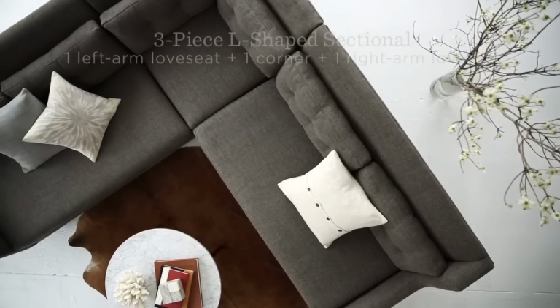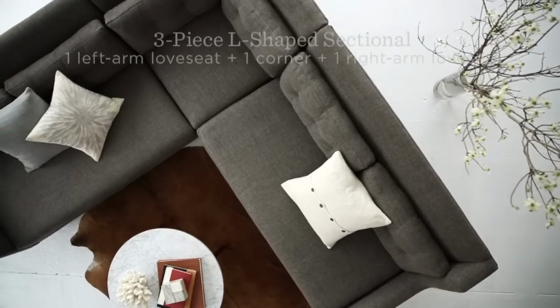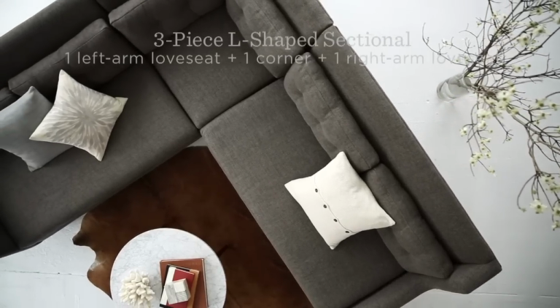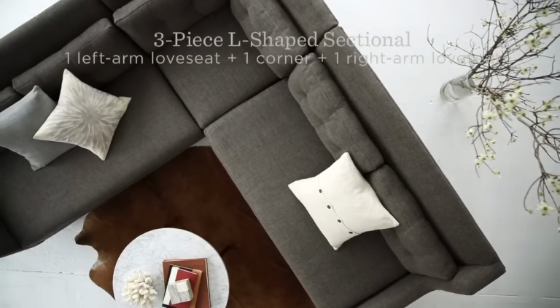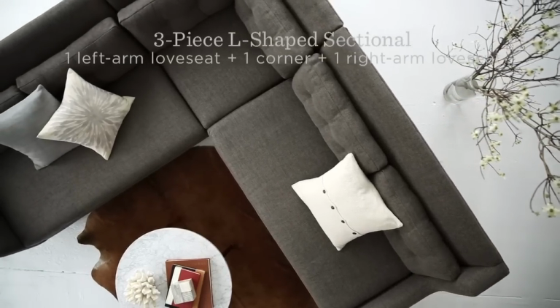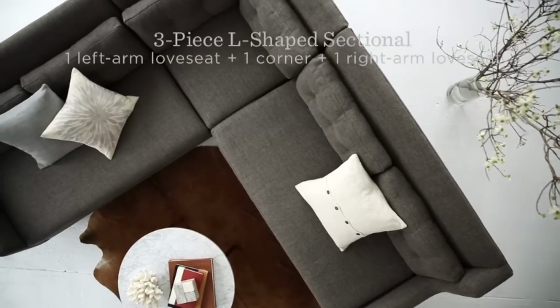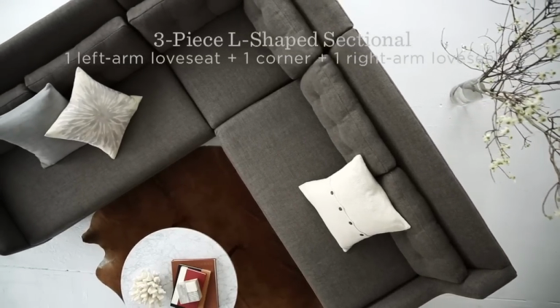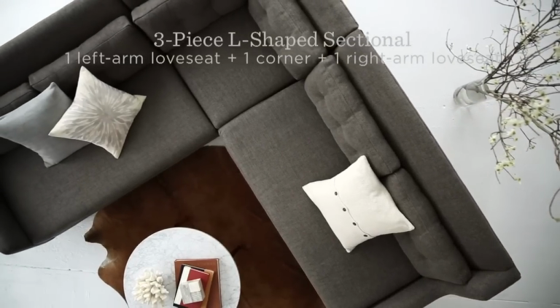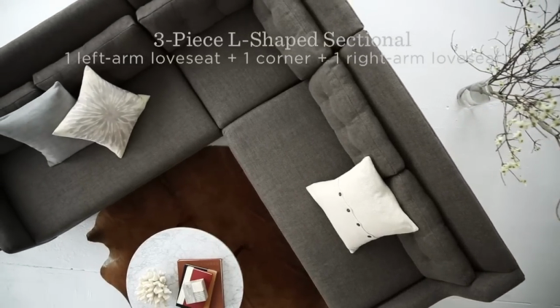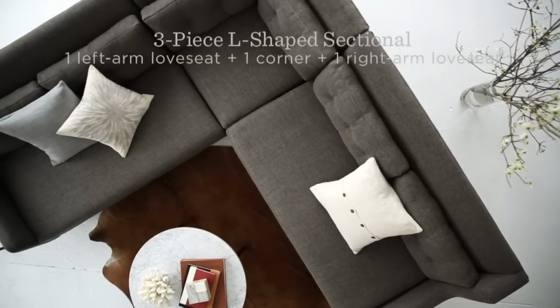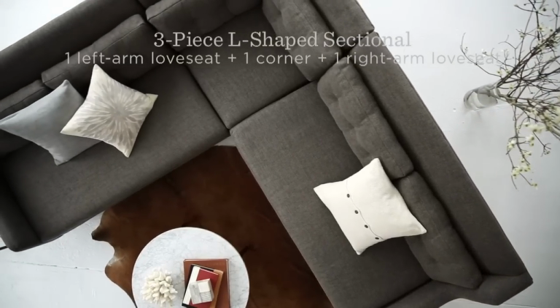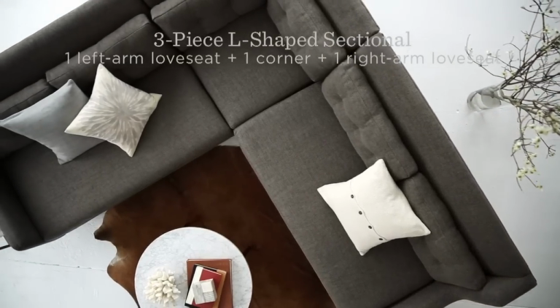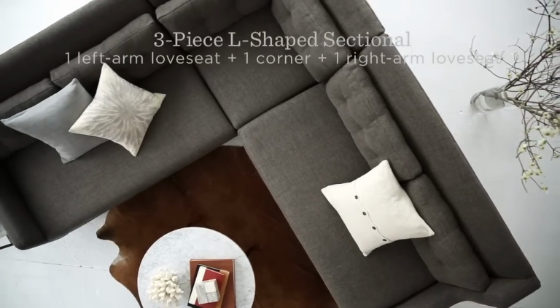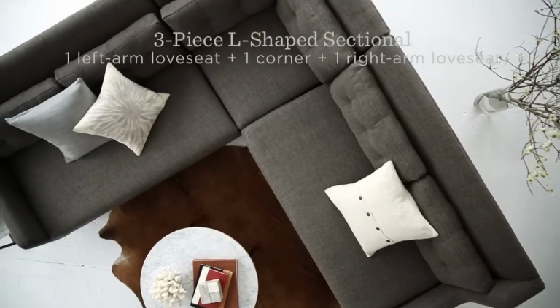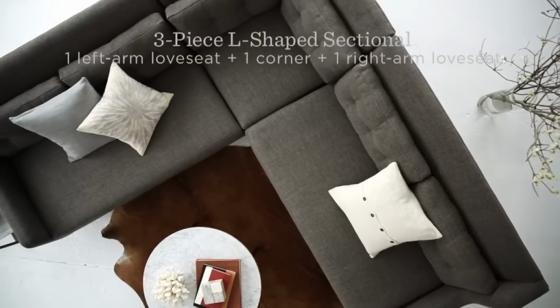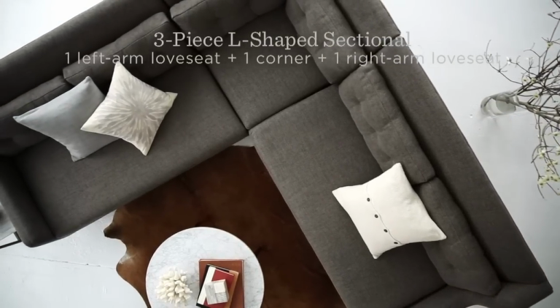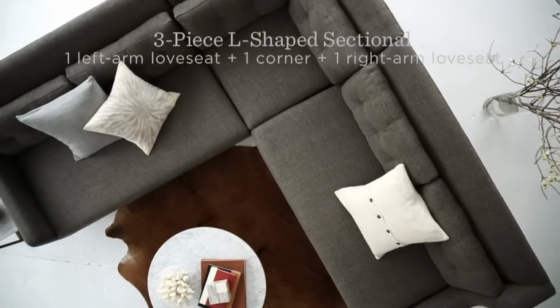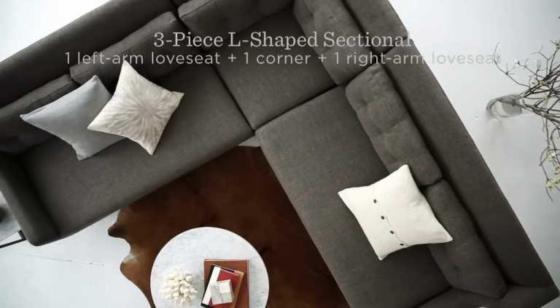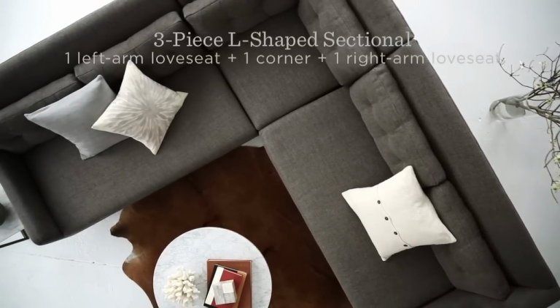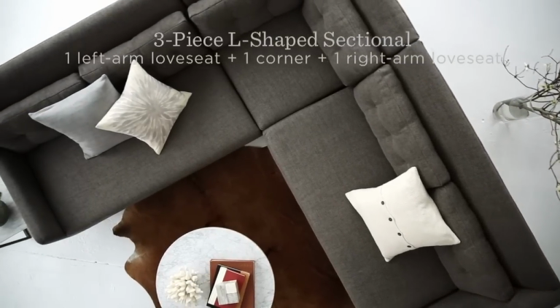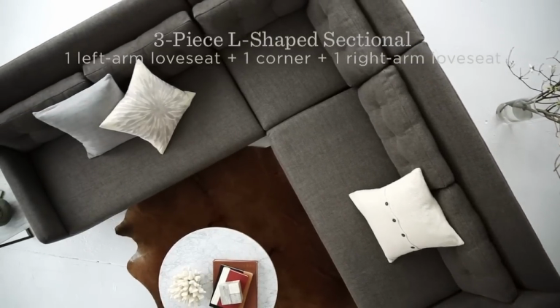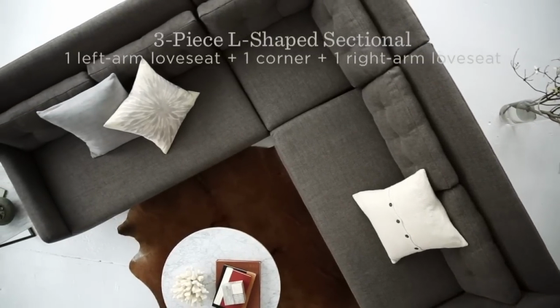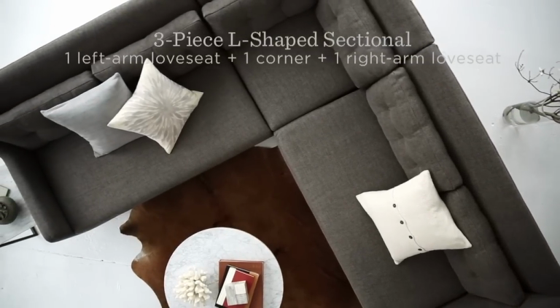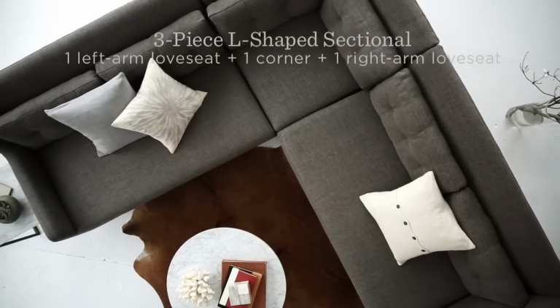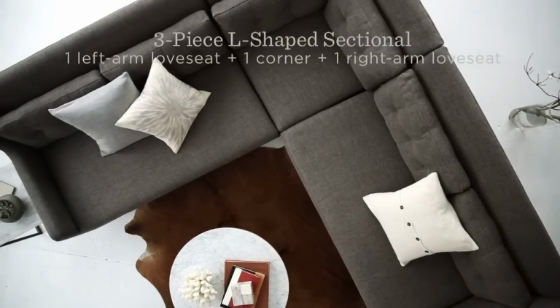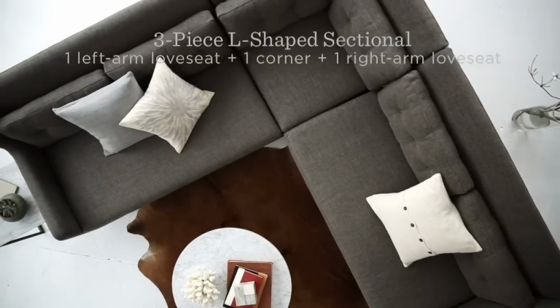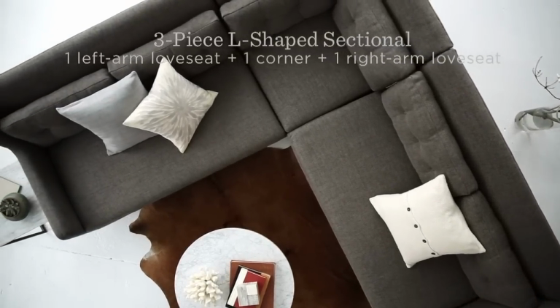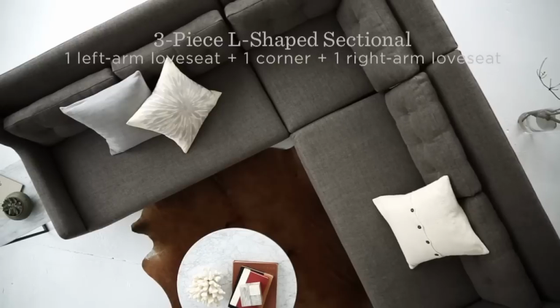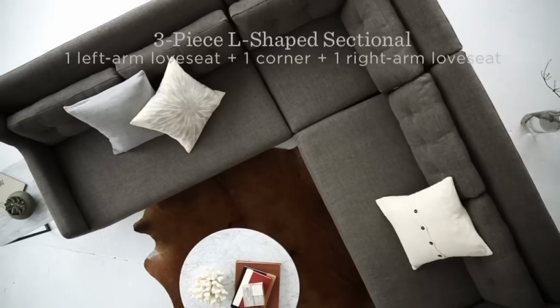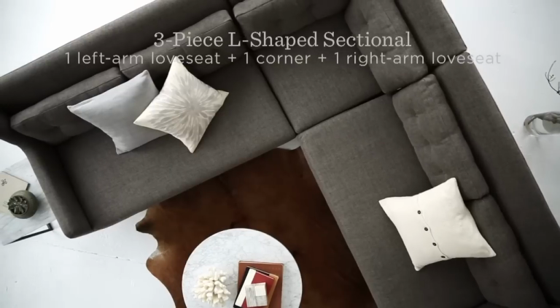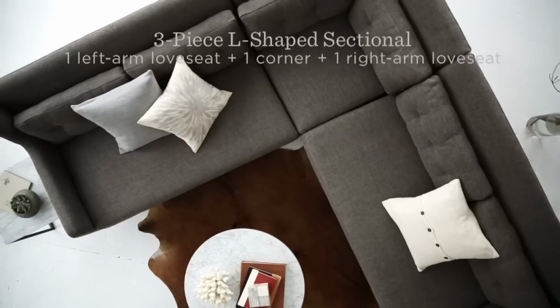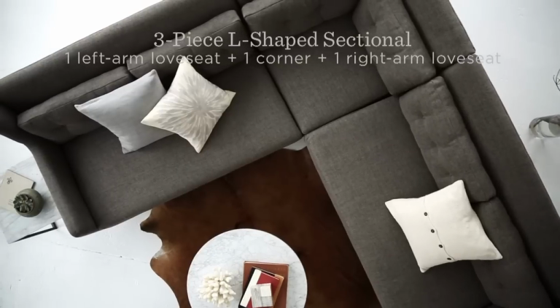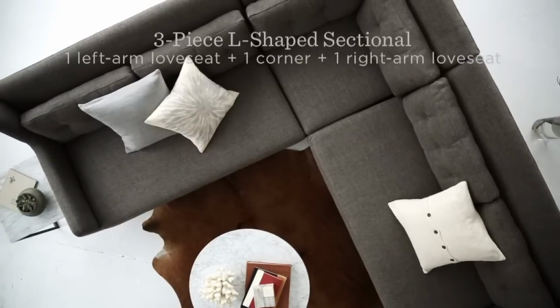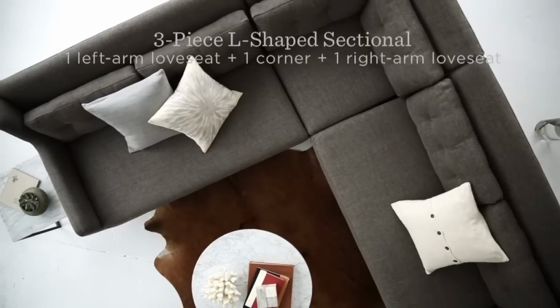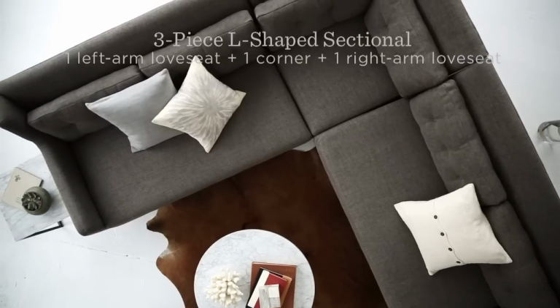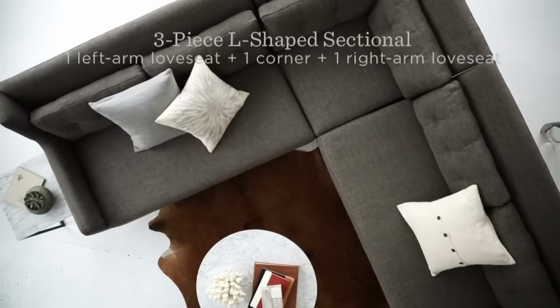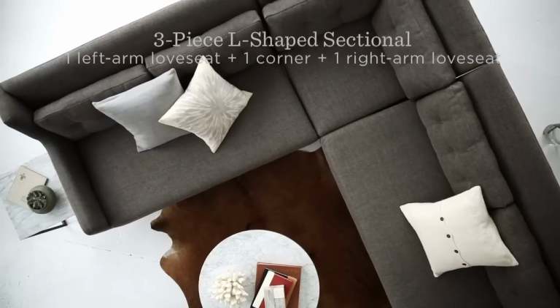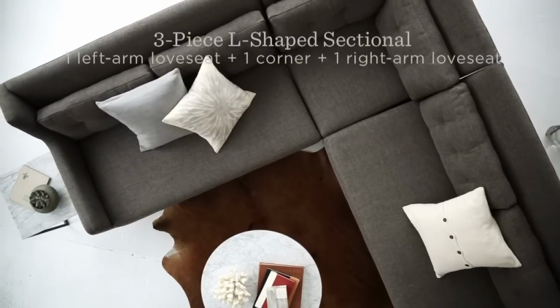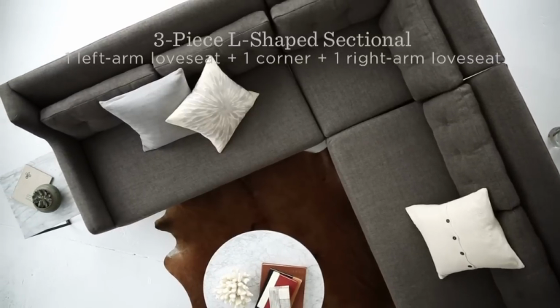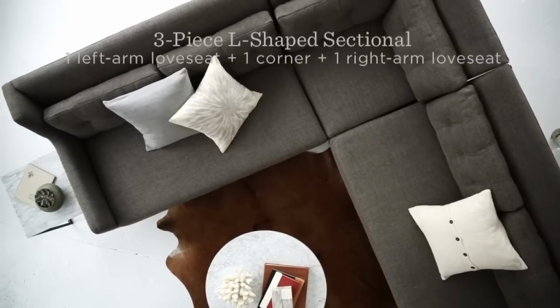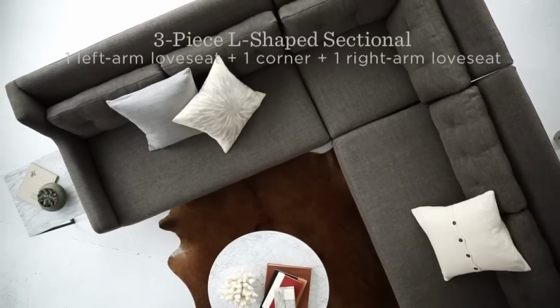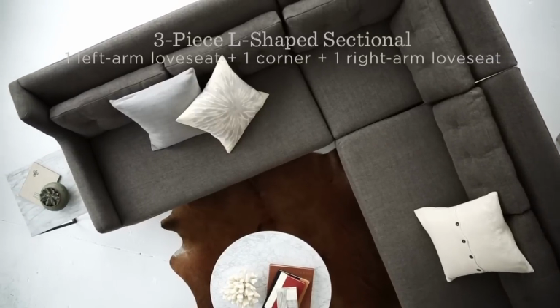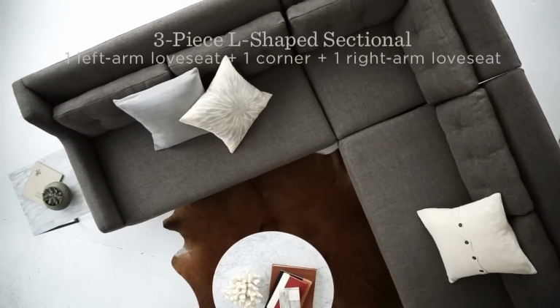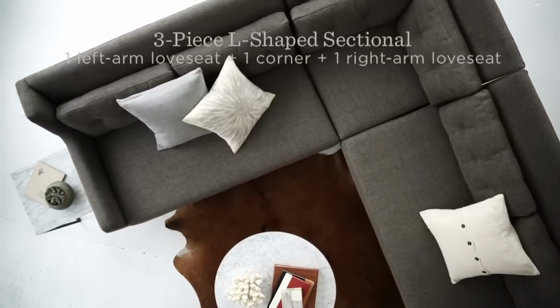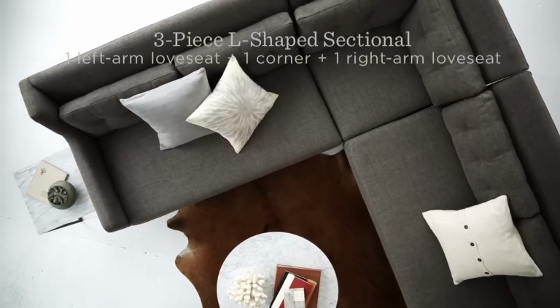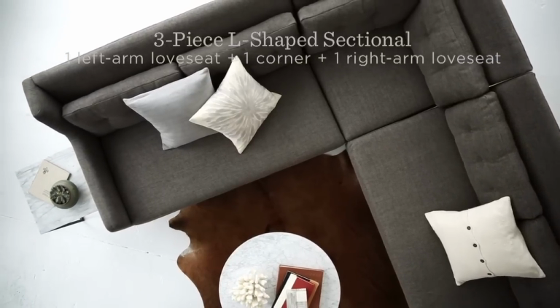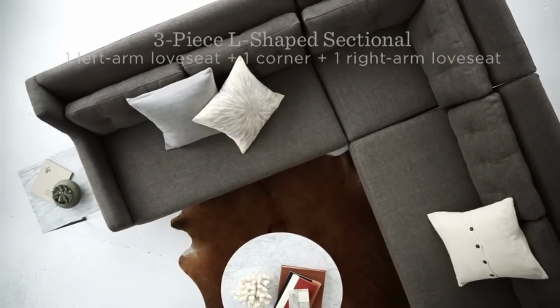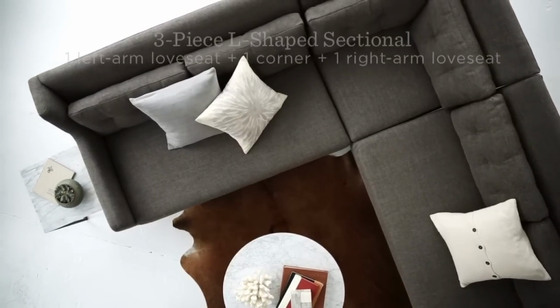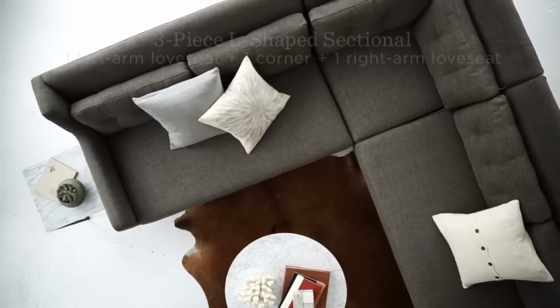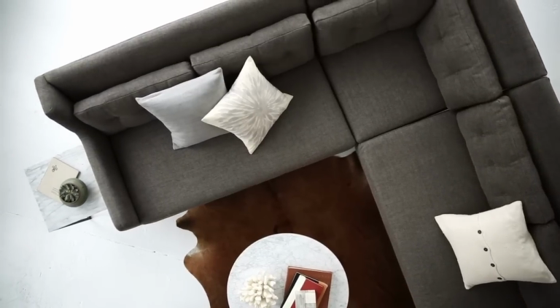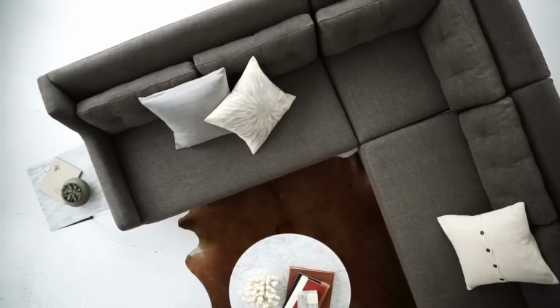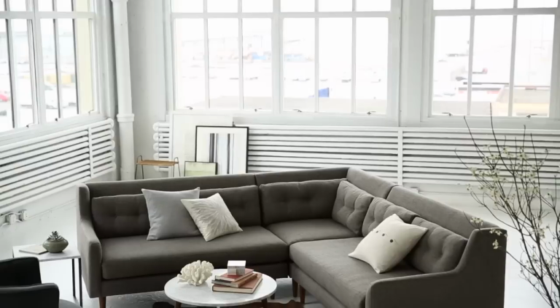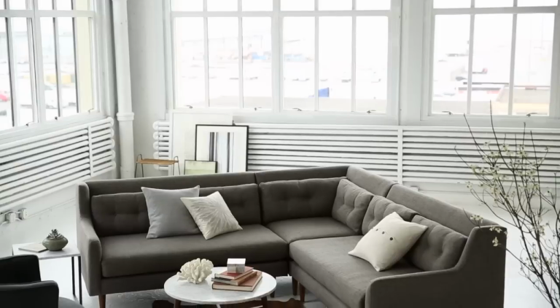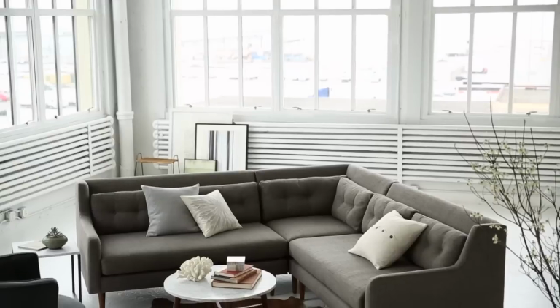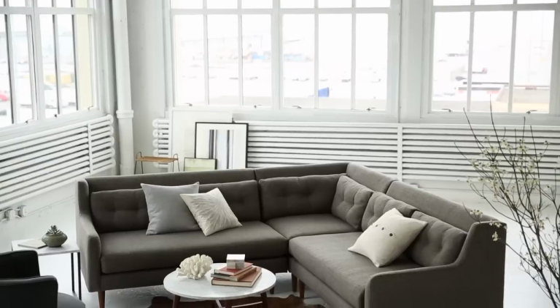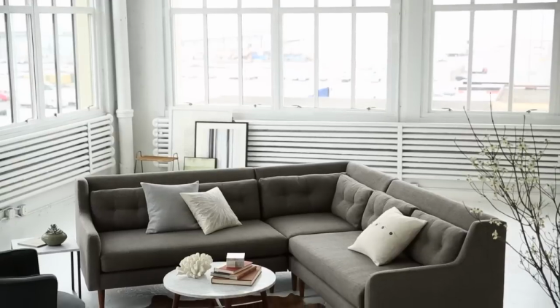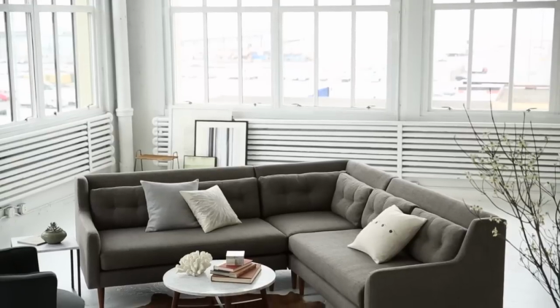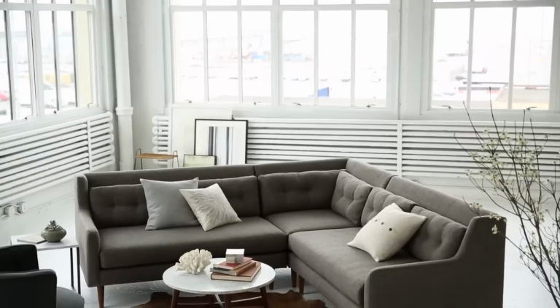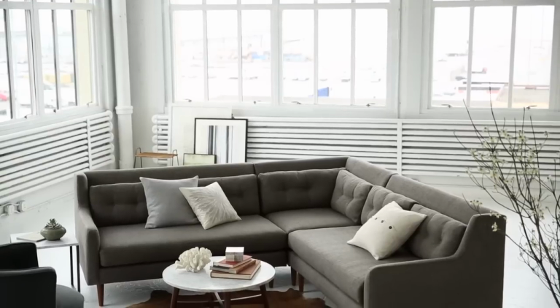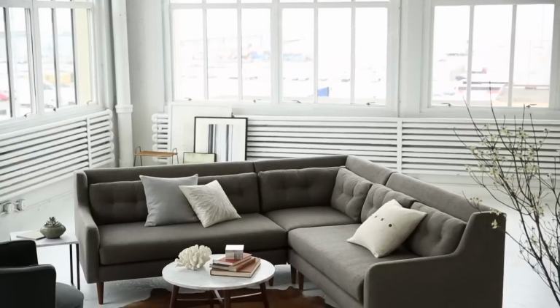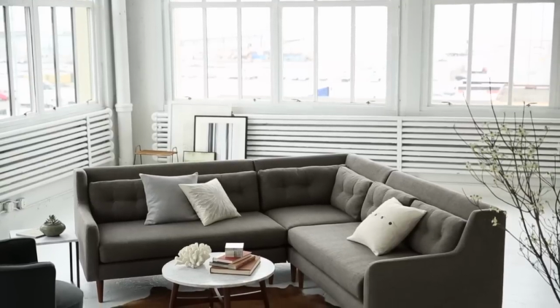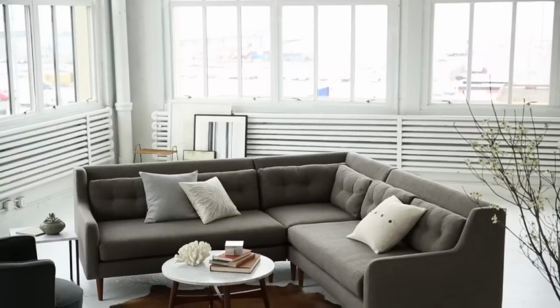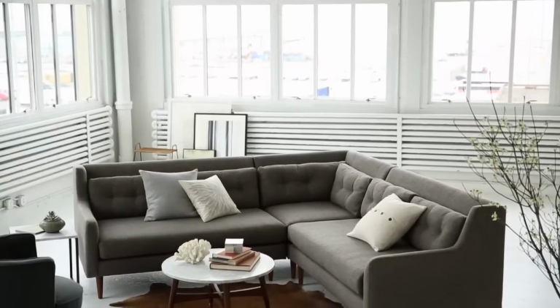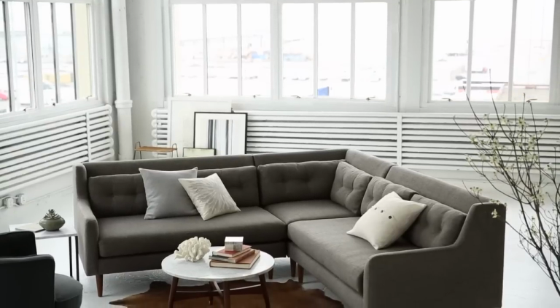And if you want to build your own, components like right or left arm loveseats, chairs, chaises, and corner units let you customize to meet your needs.